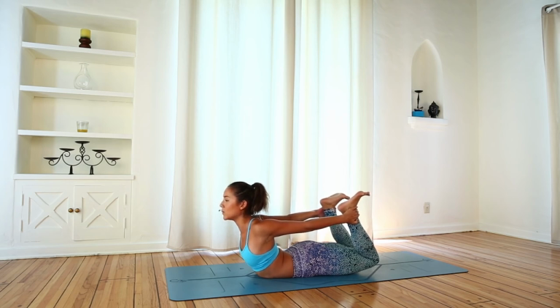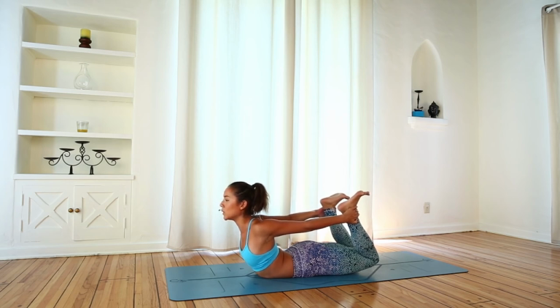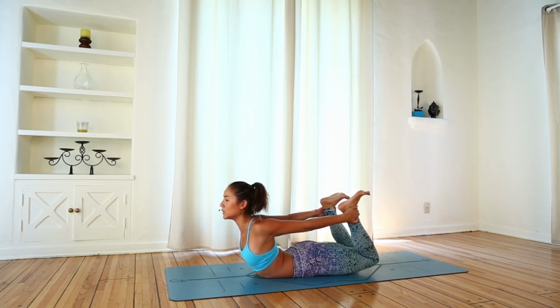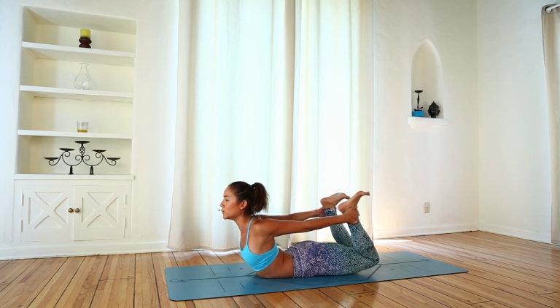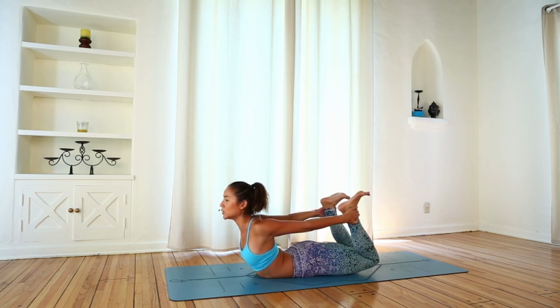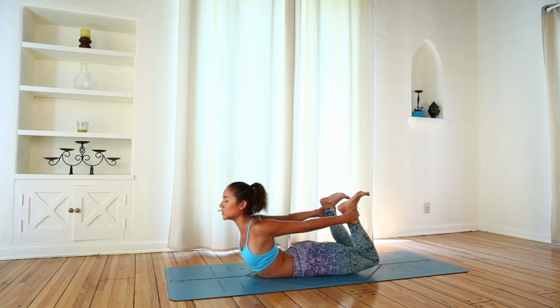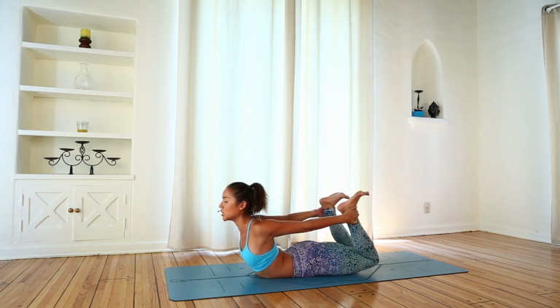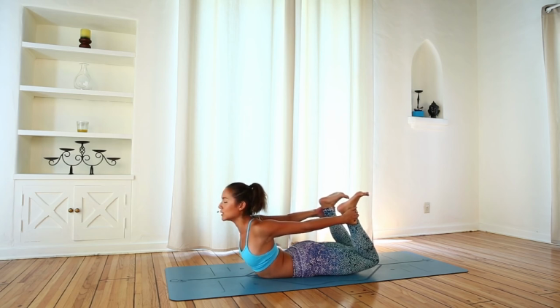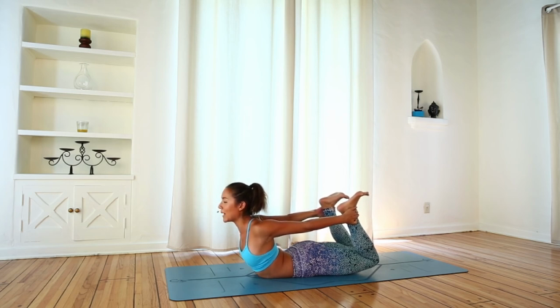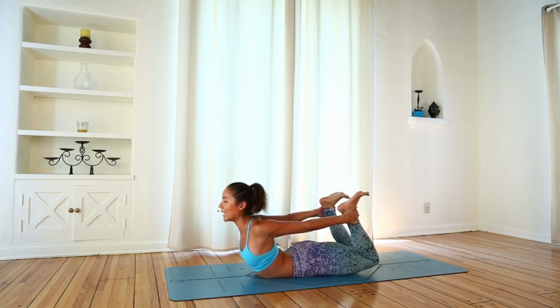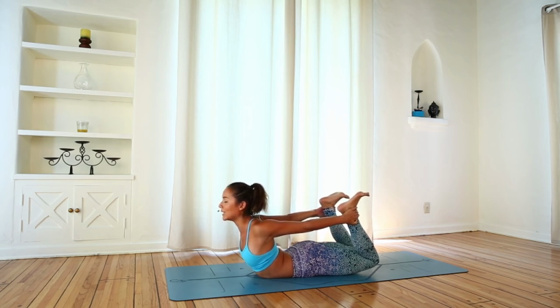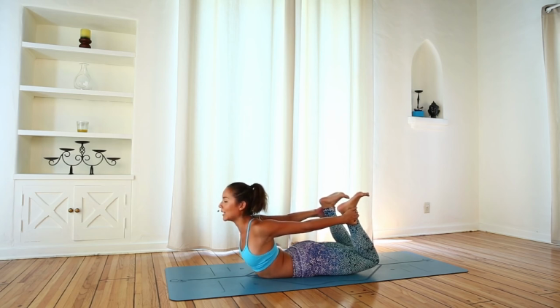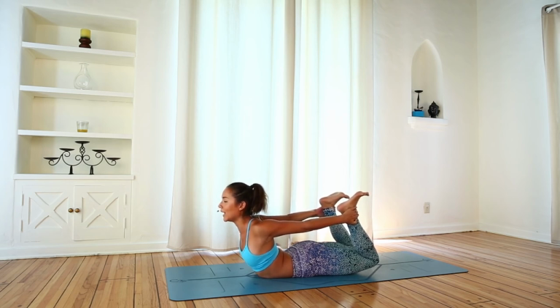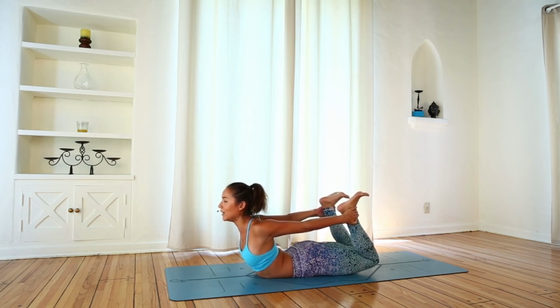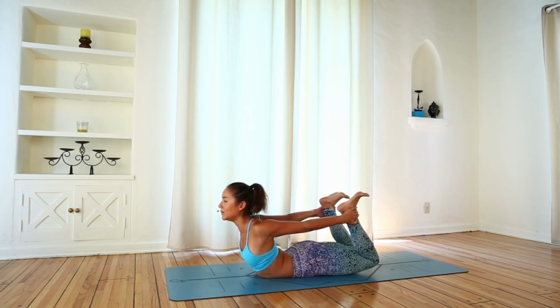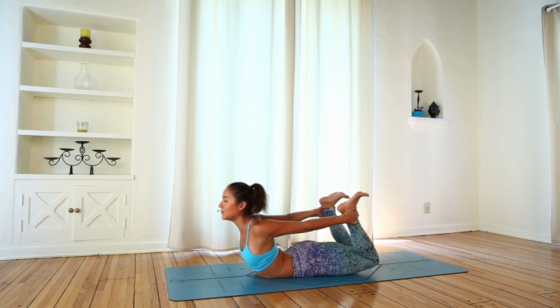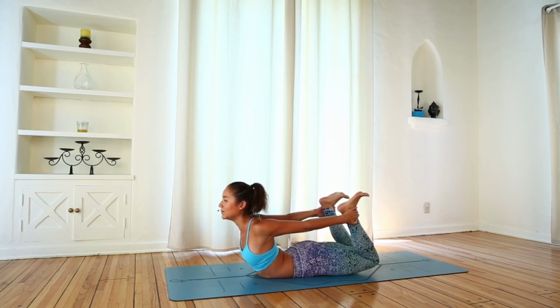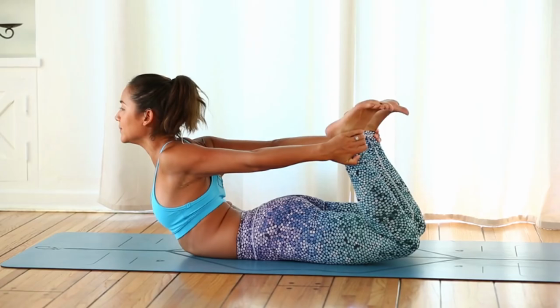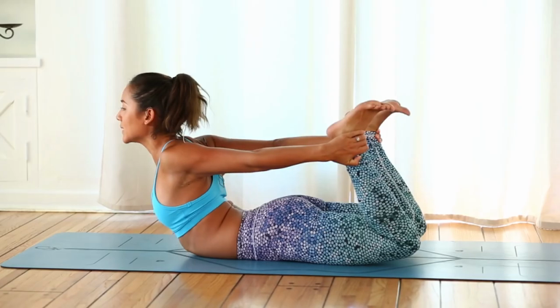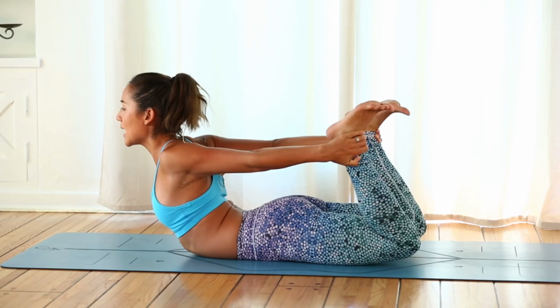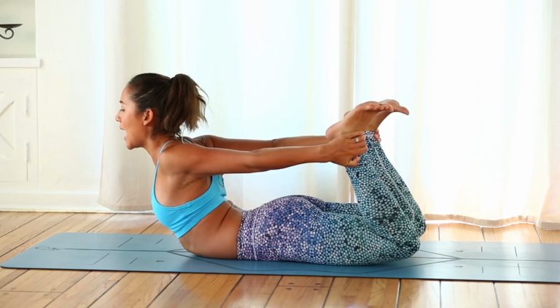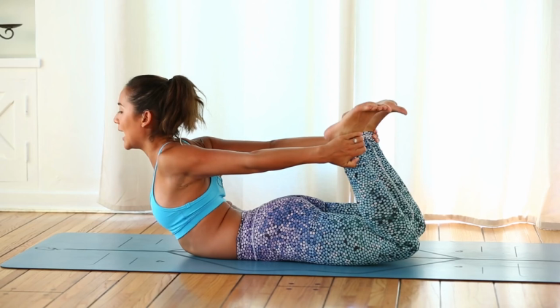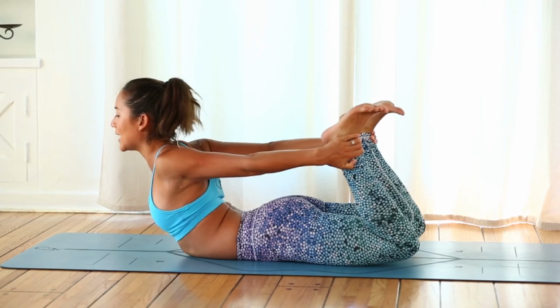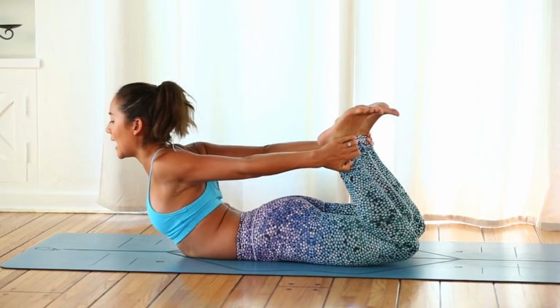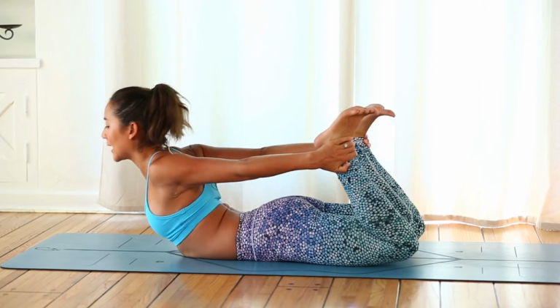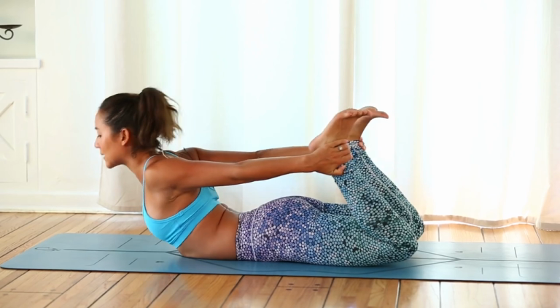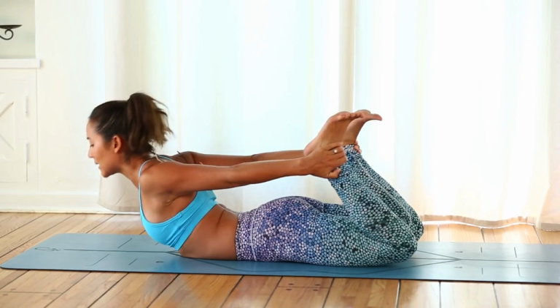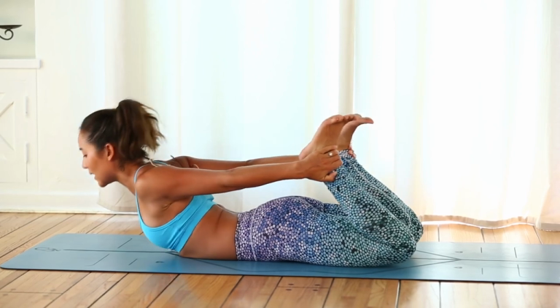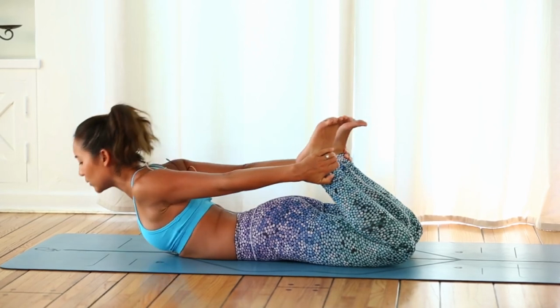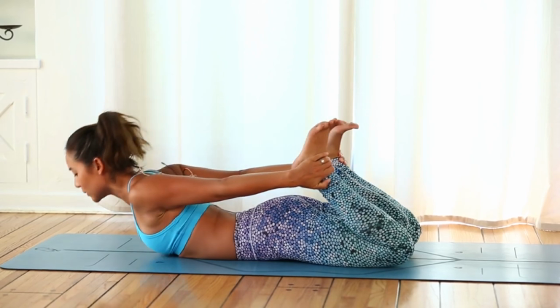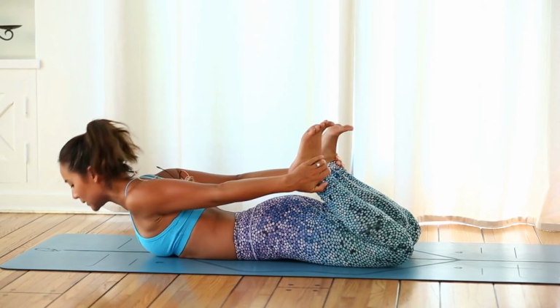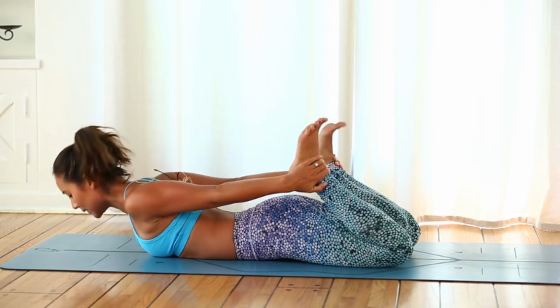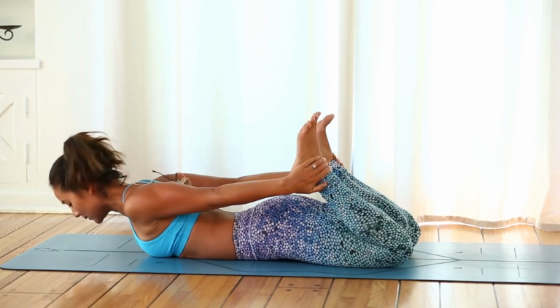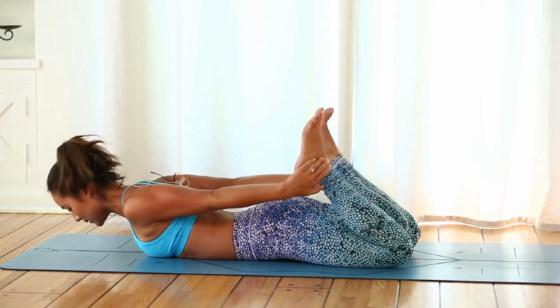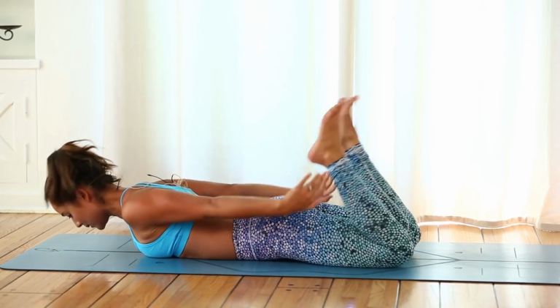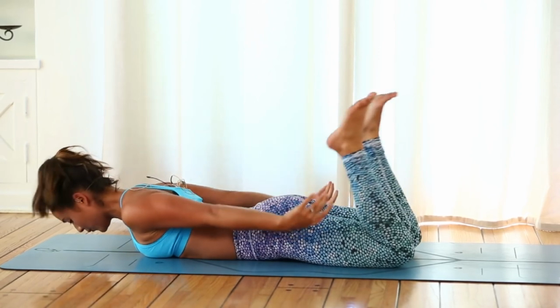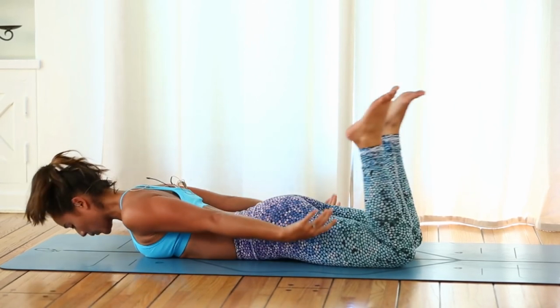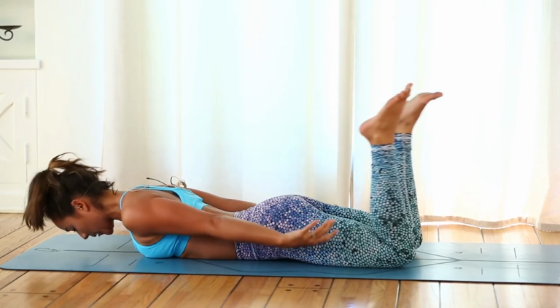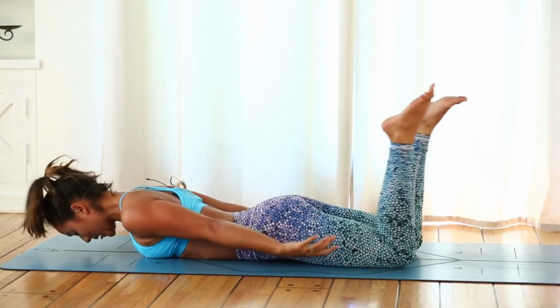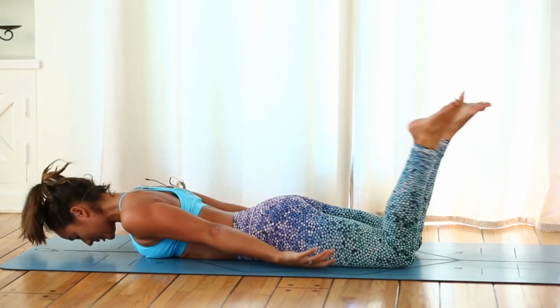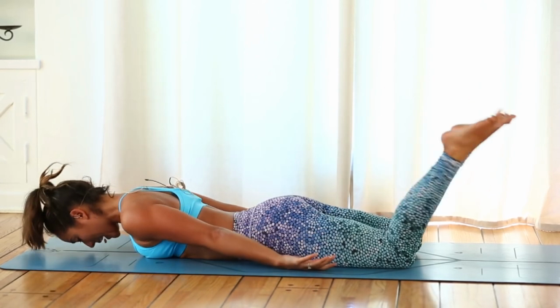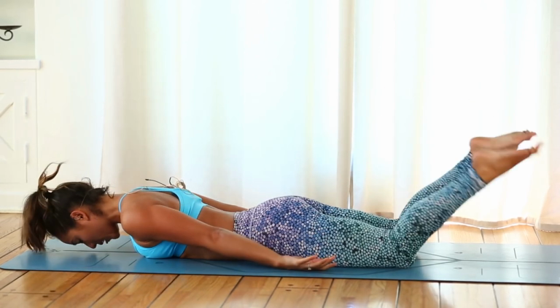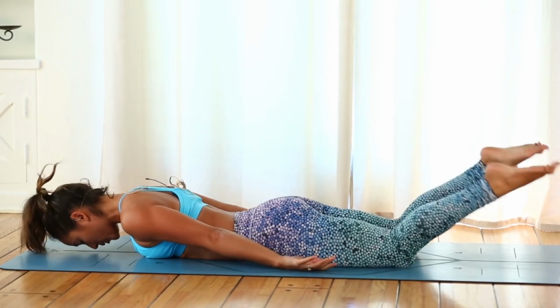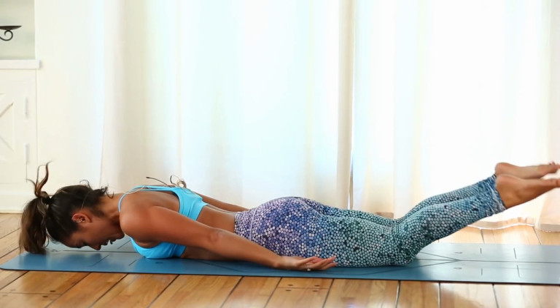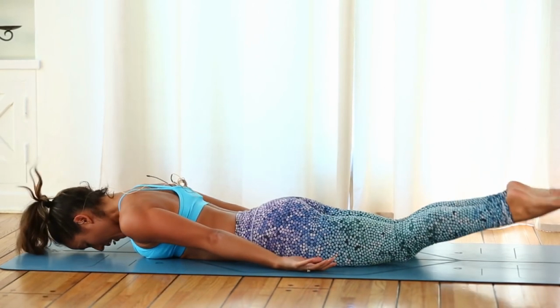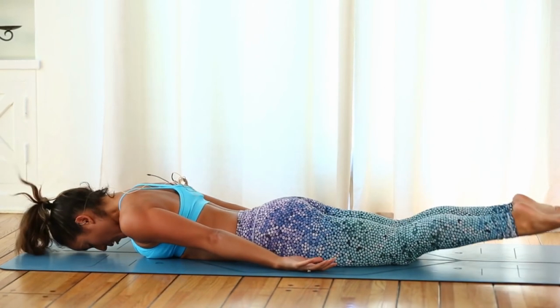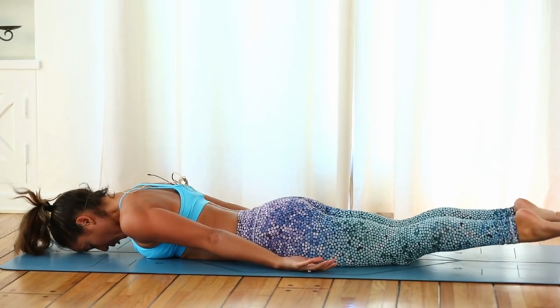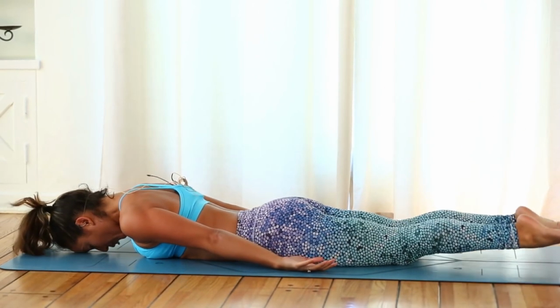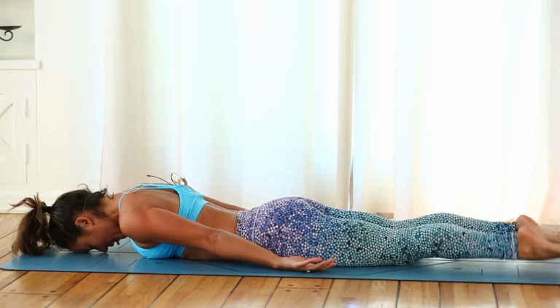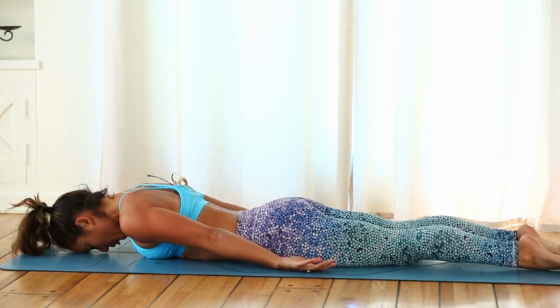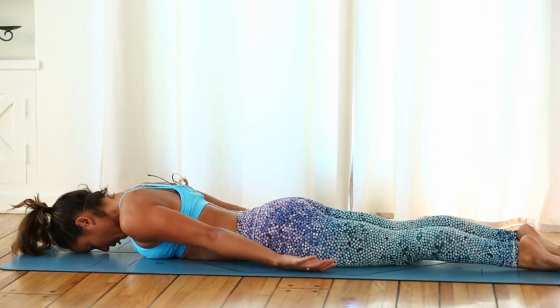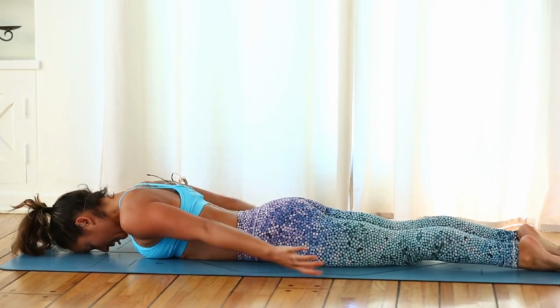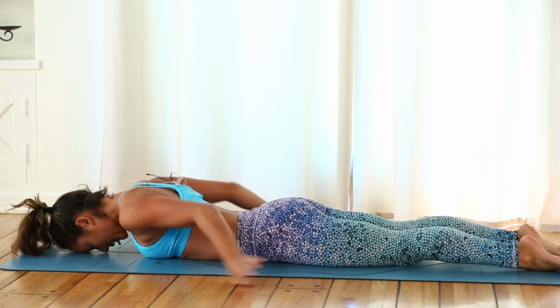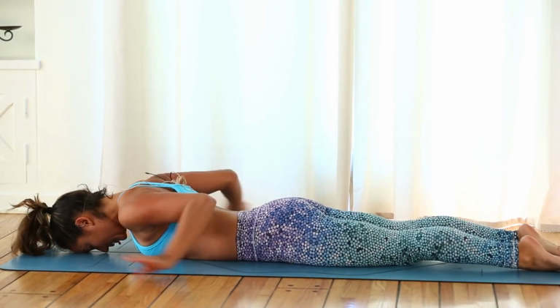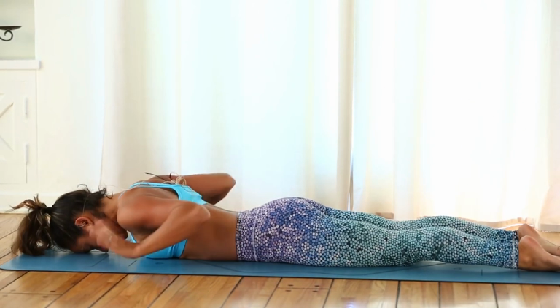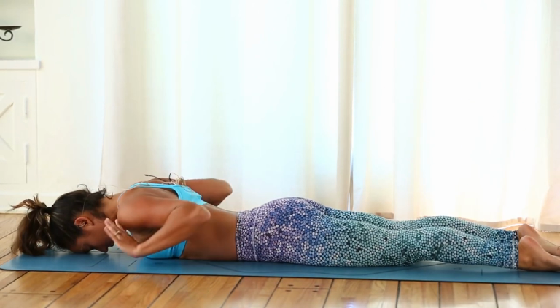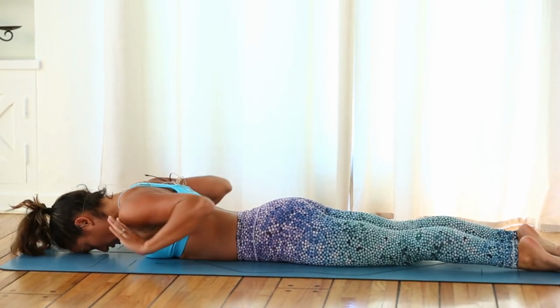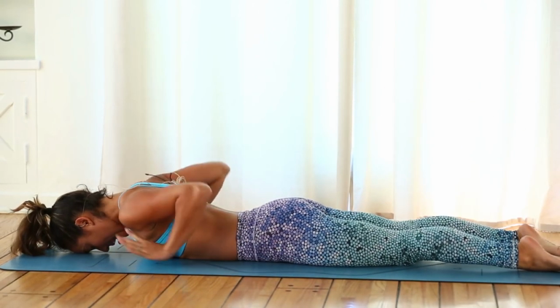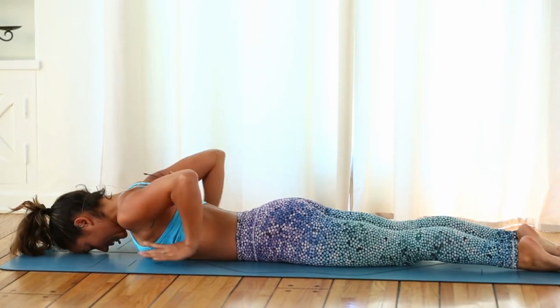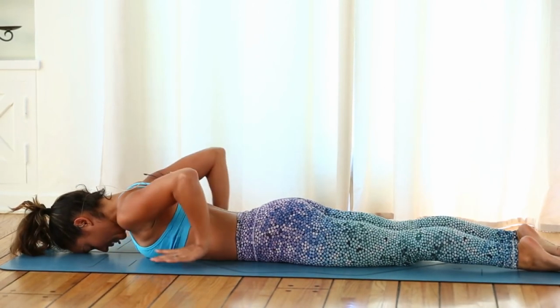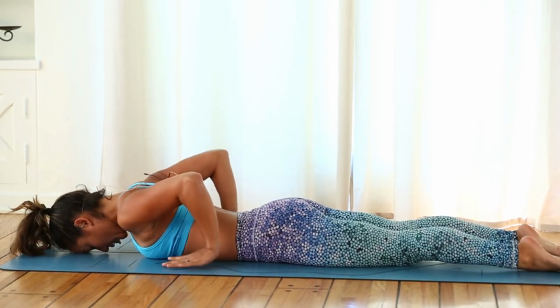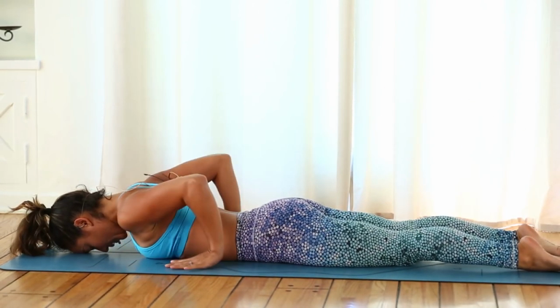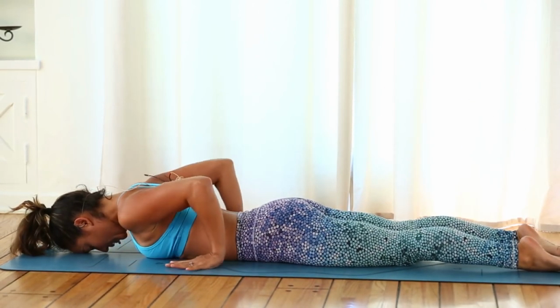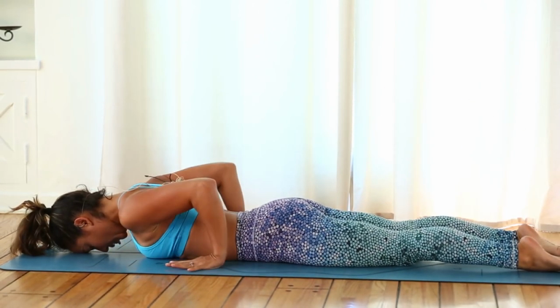Inhale, and exhale release — forehead down, feet release. Take your hands underneath your elbows.